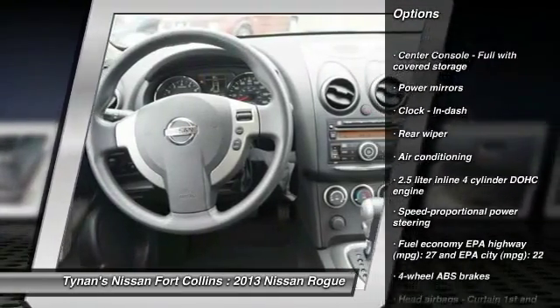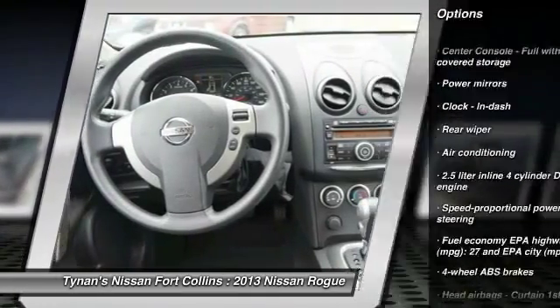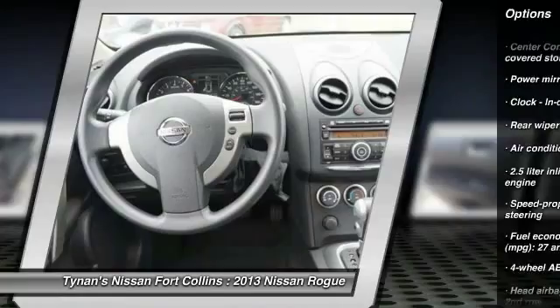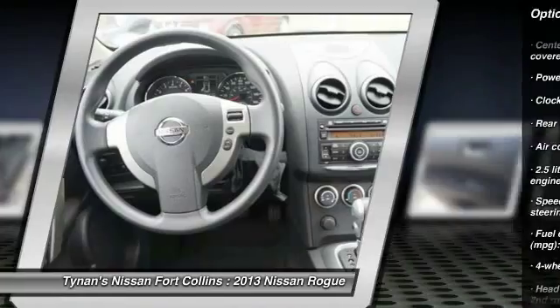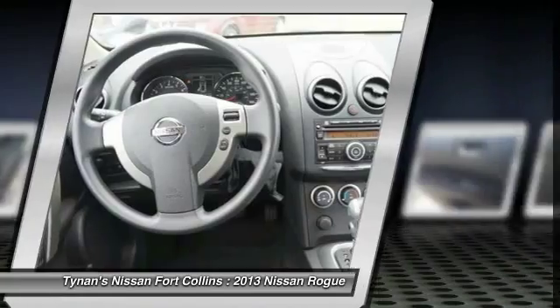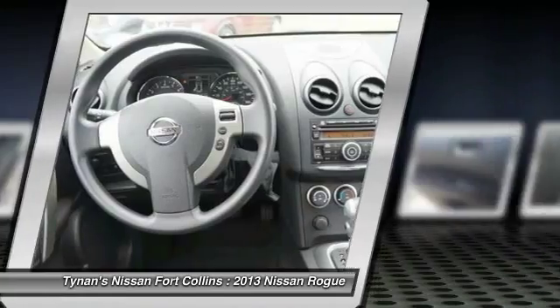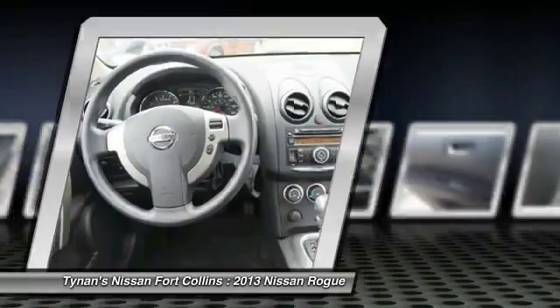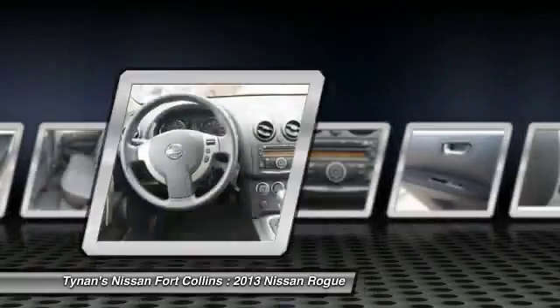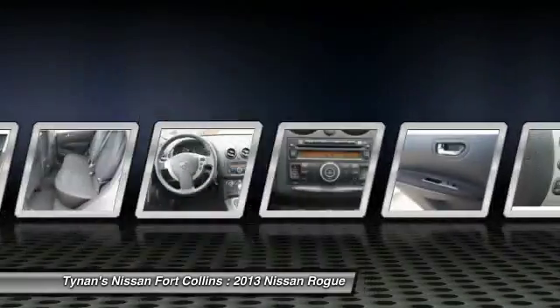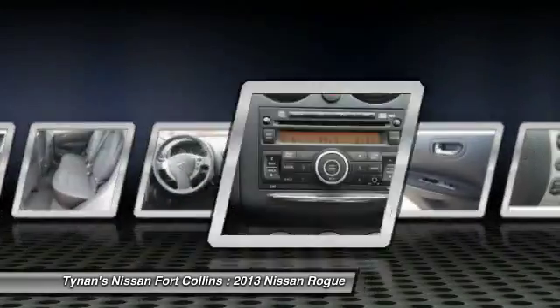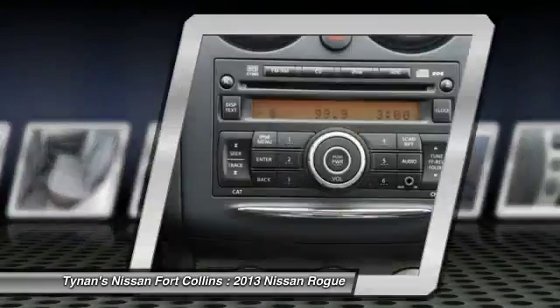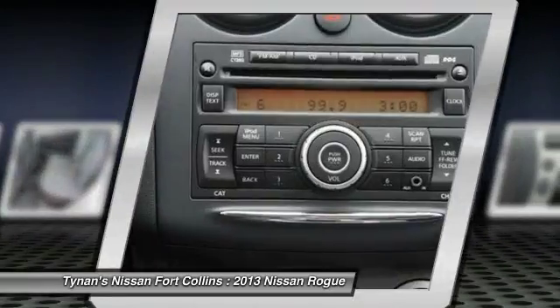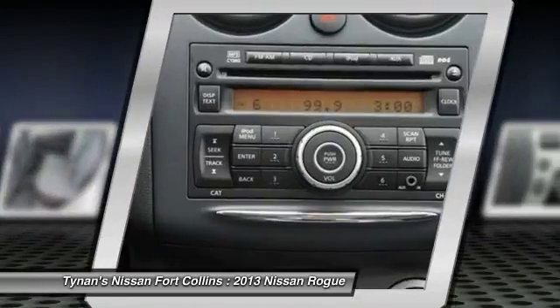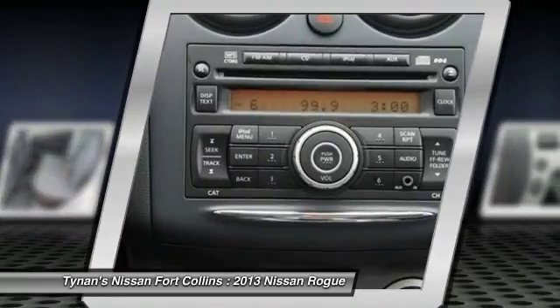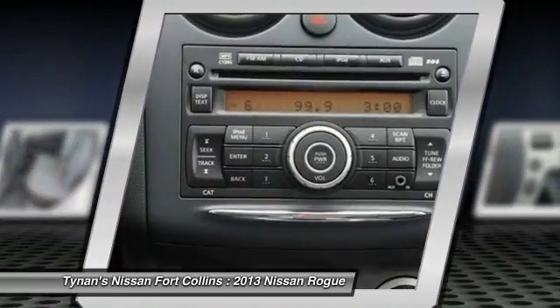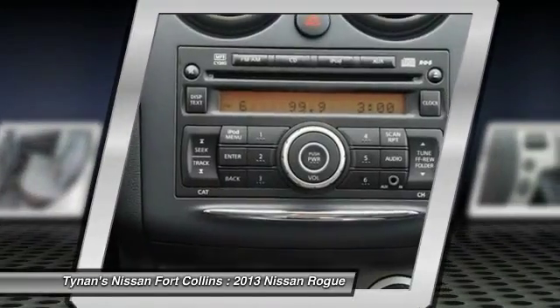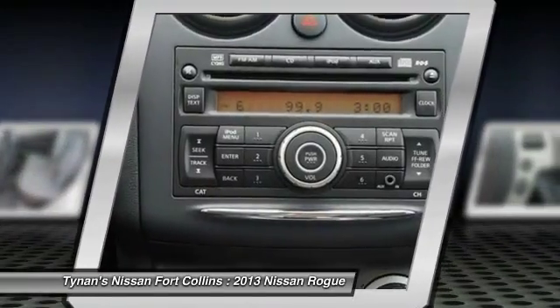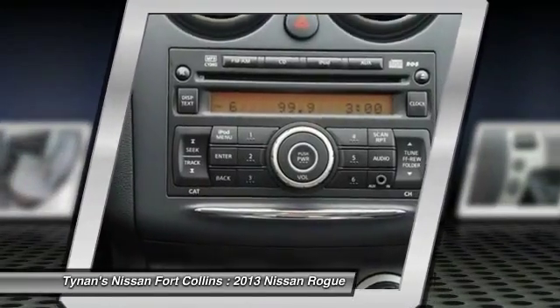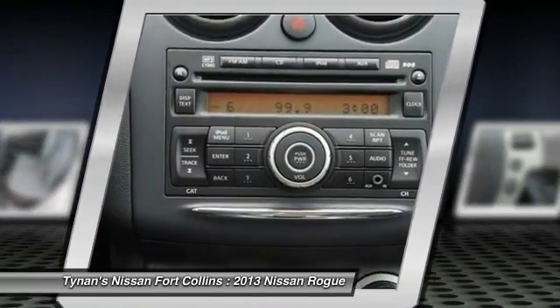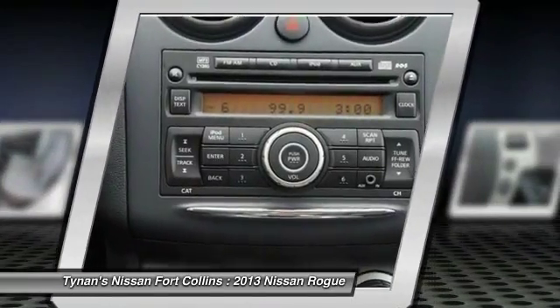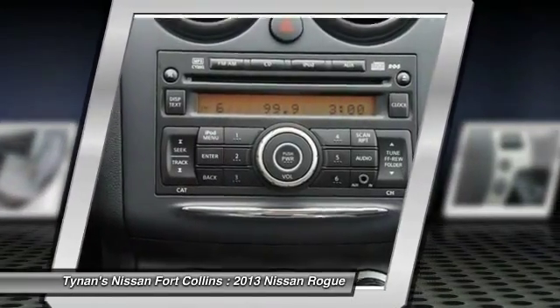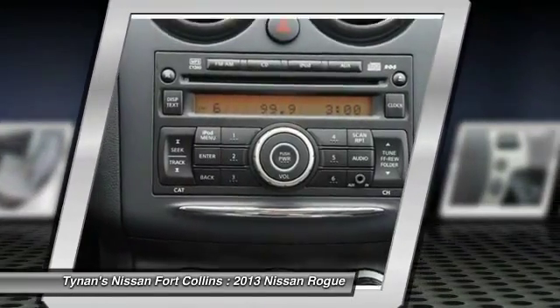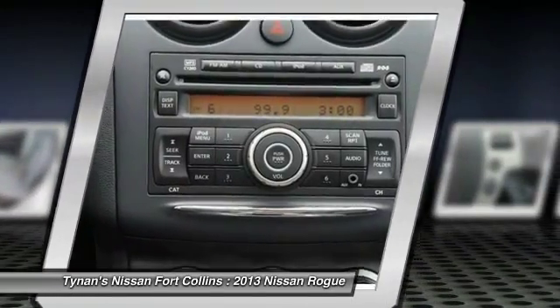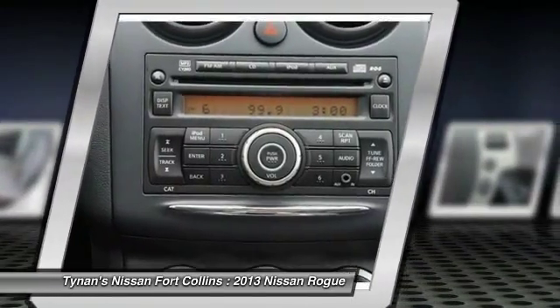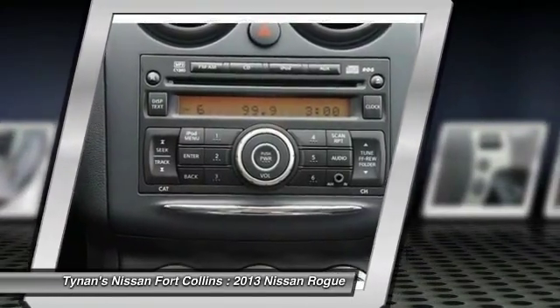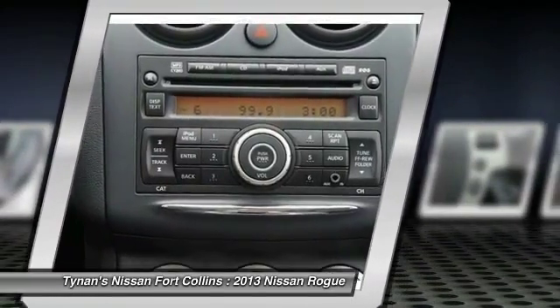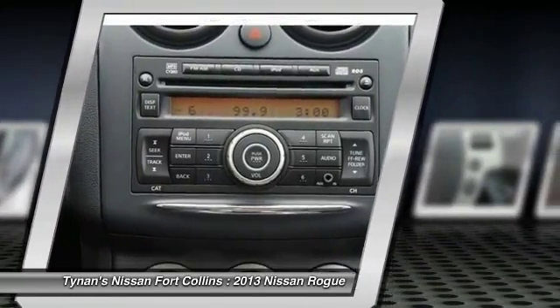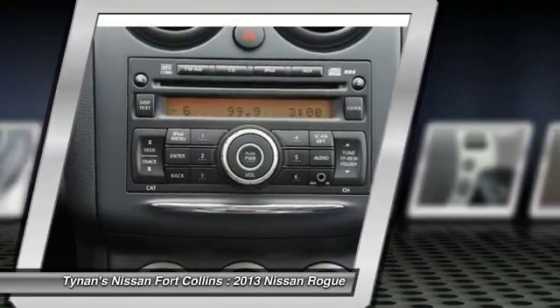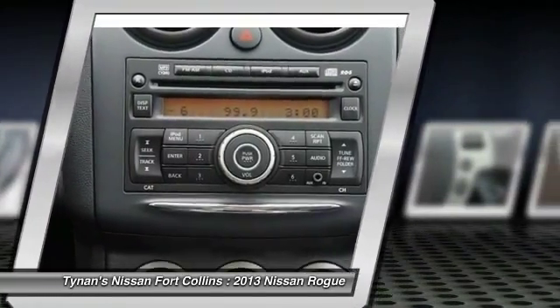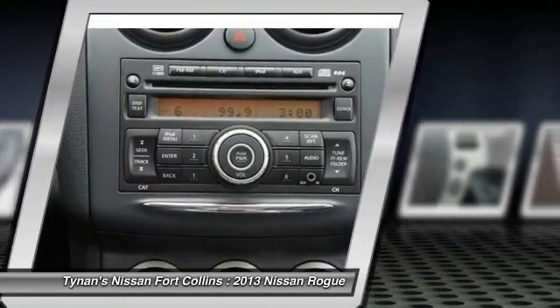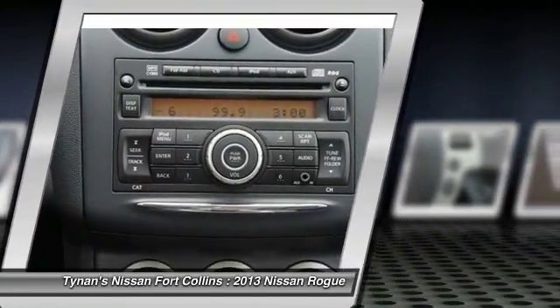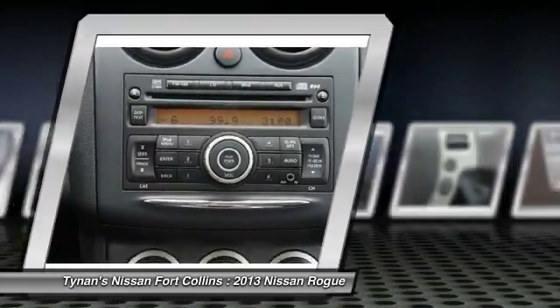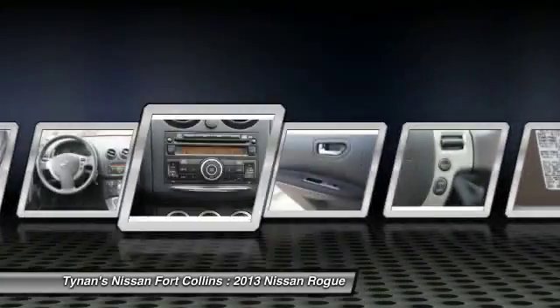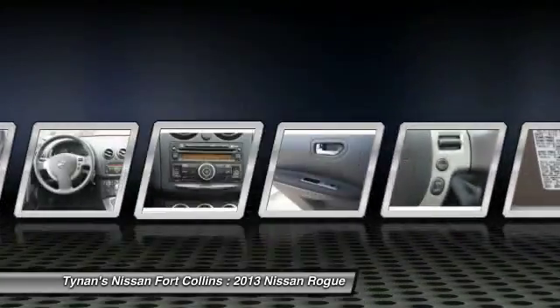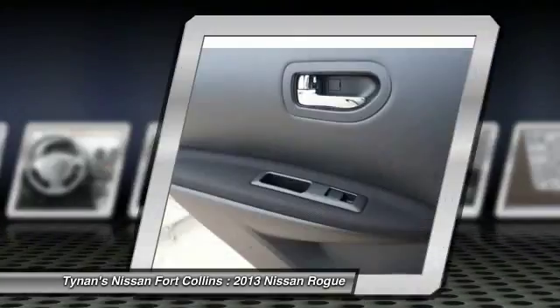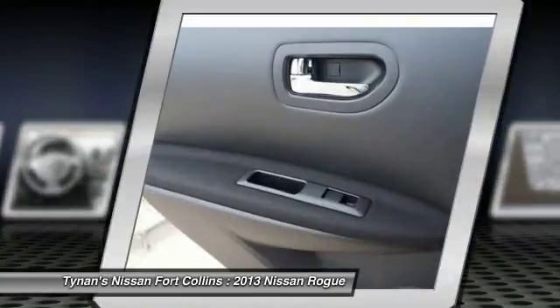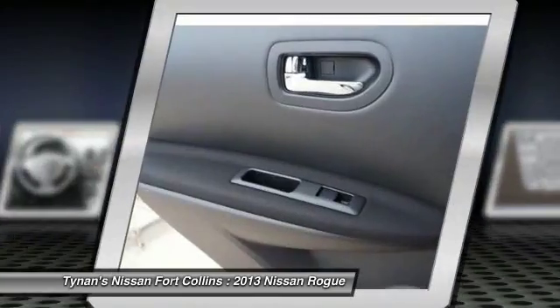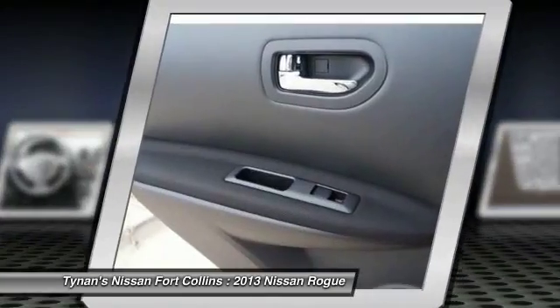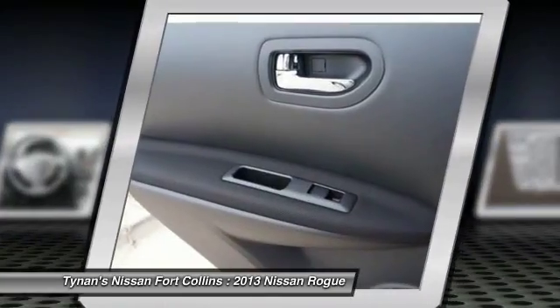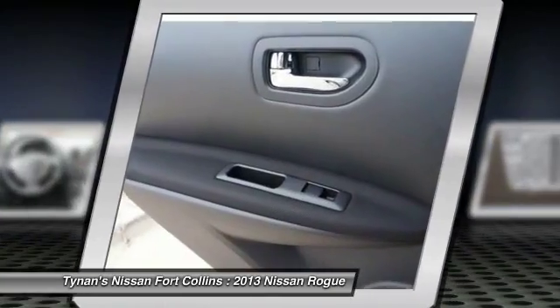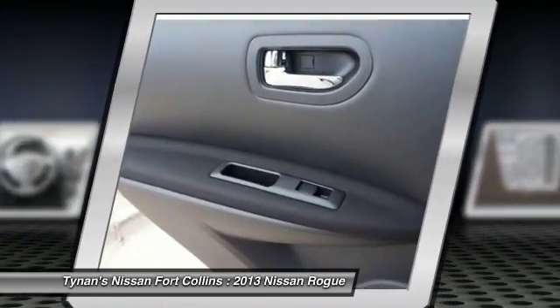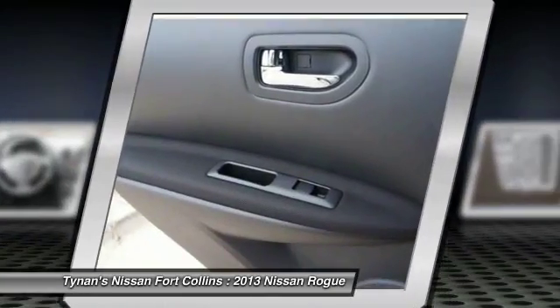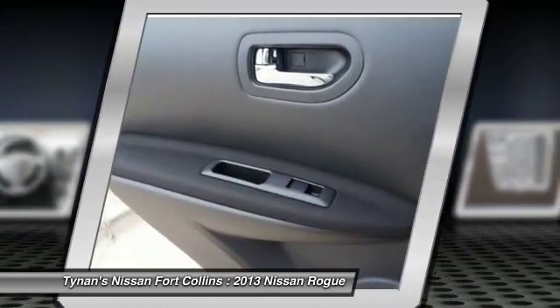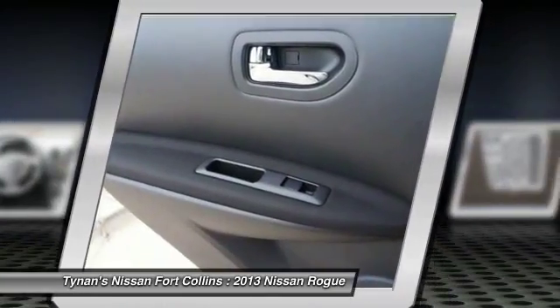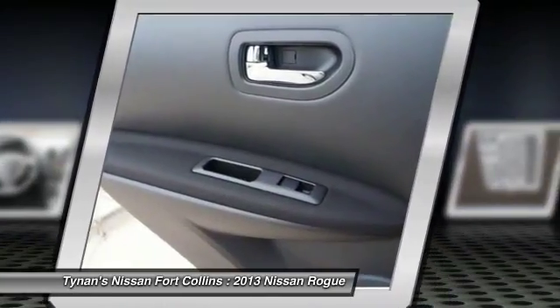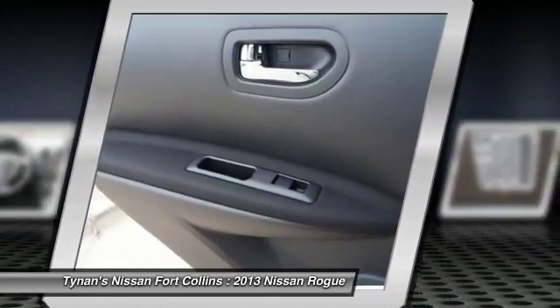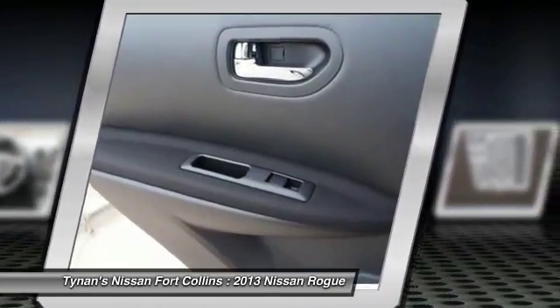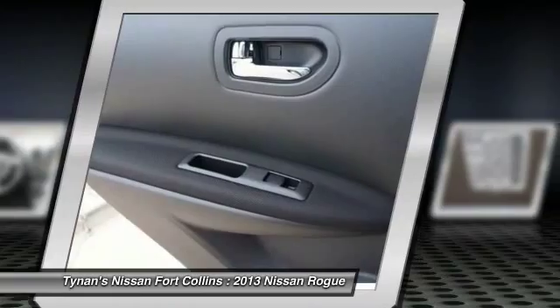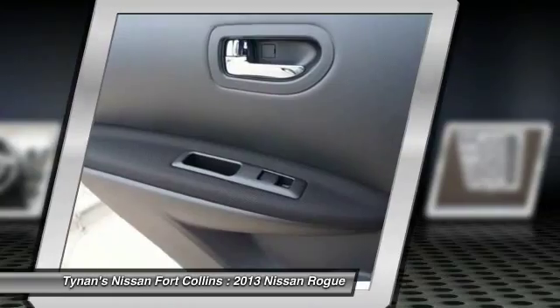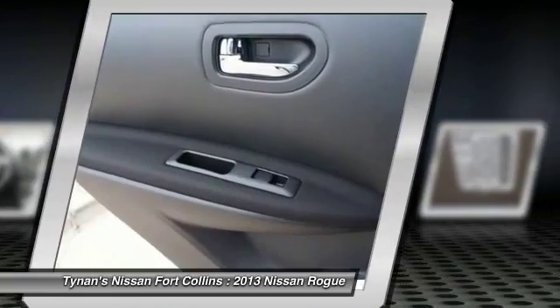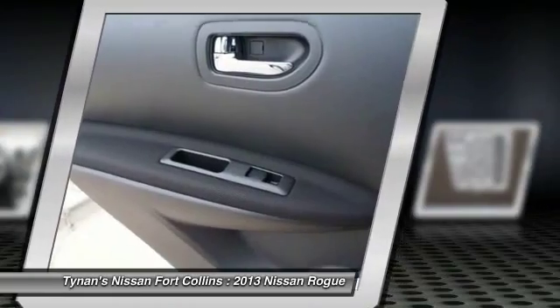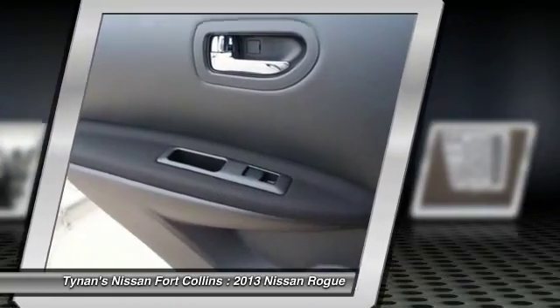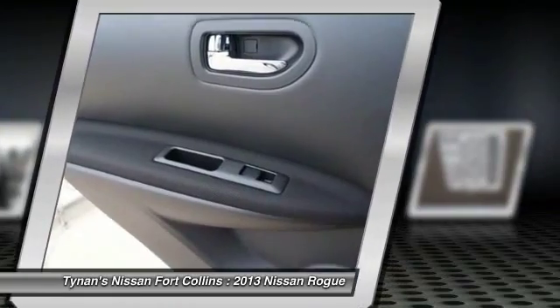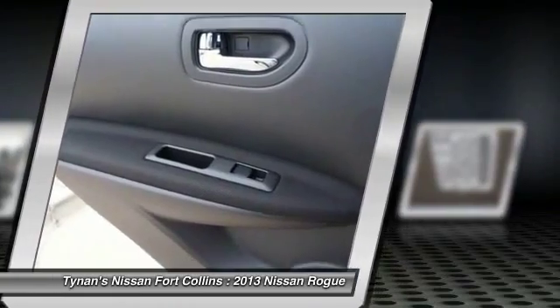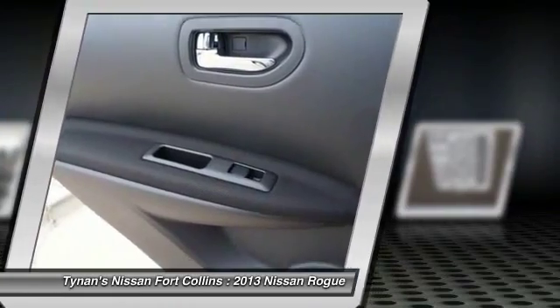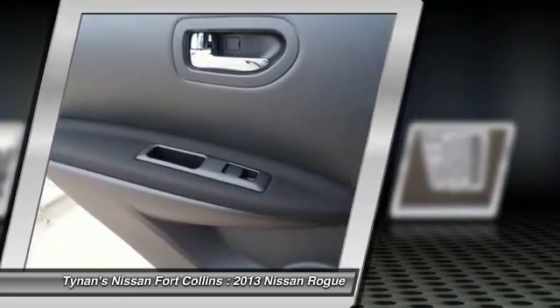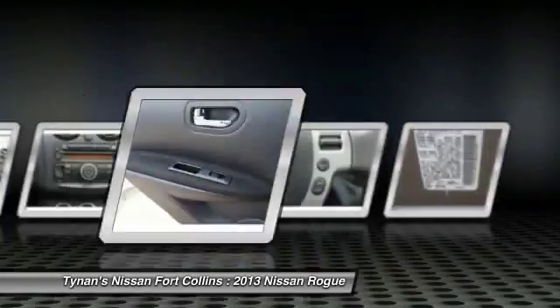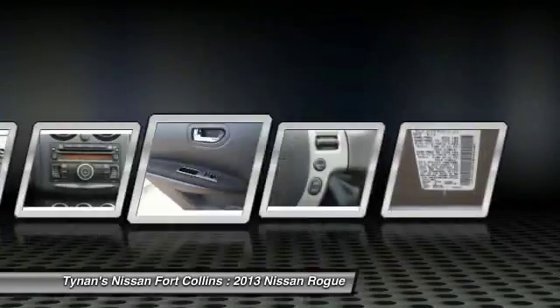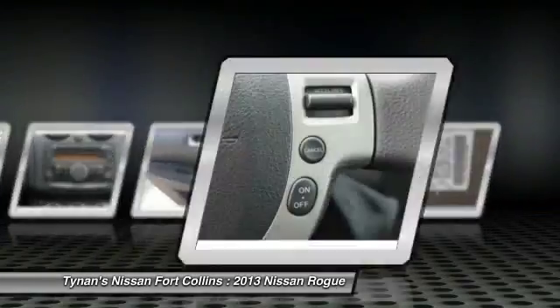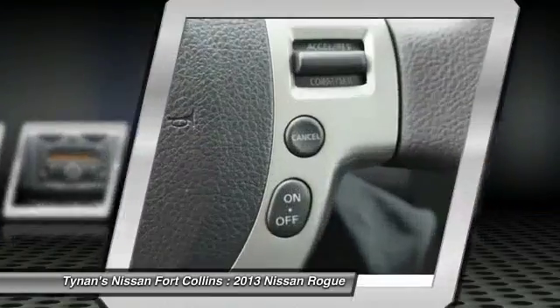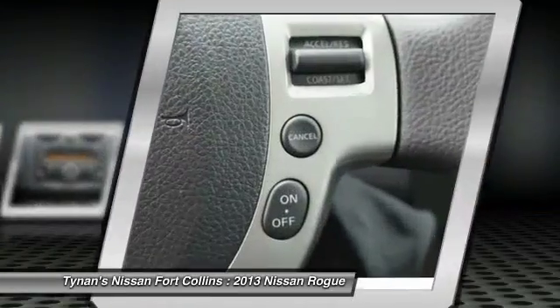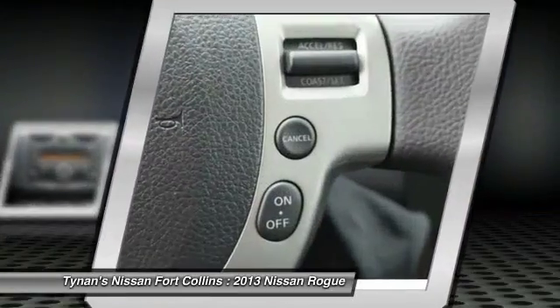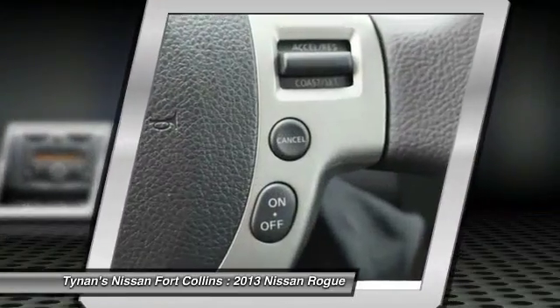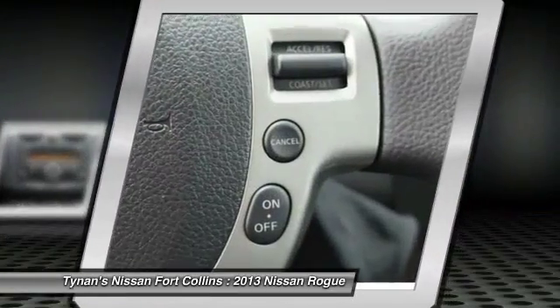Remote power door locks, trip computer, power windows, passenger airbag, and speed proportional power steering.